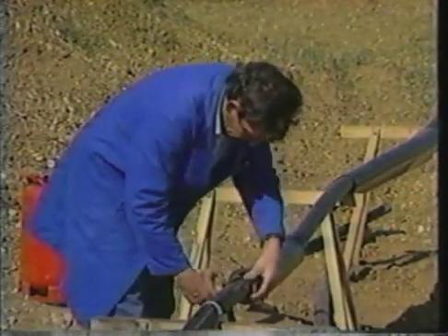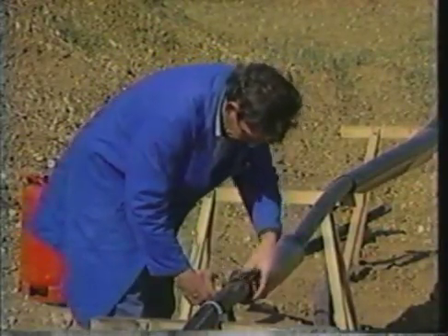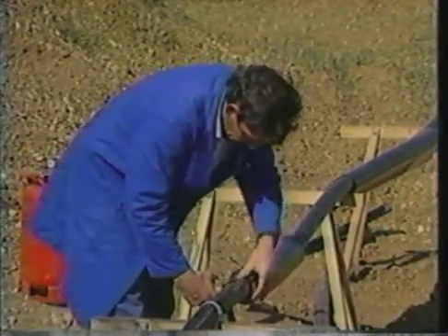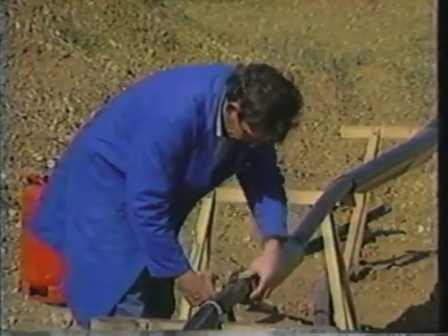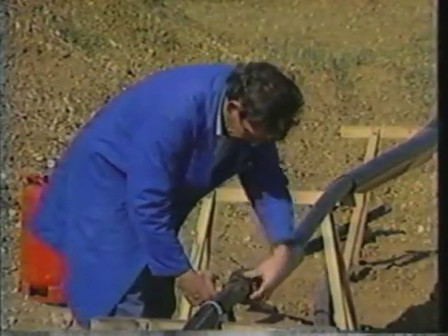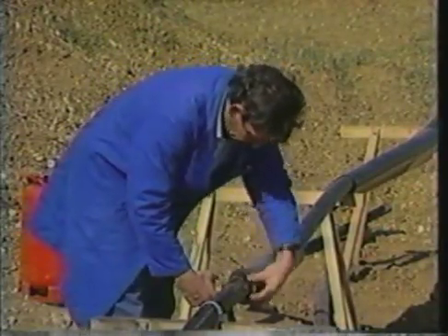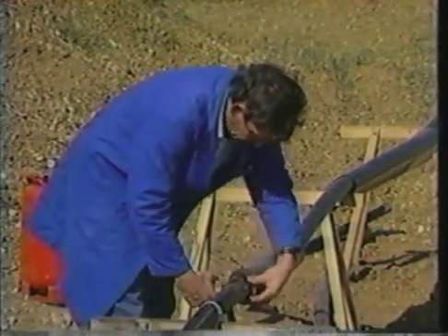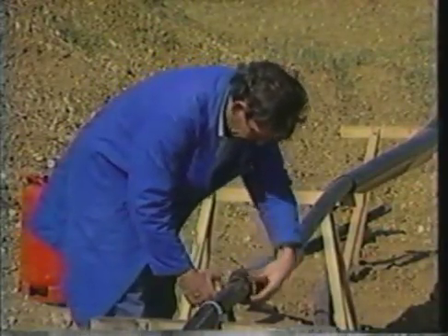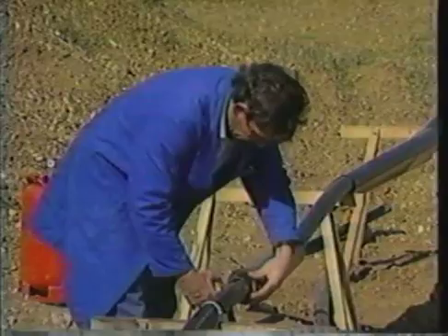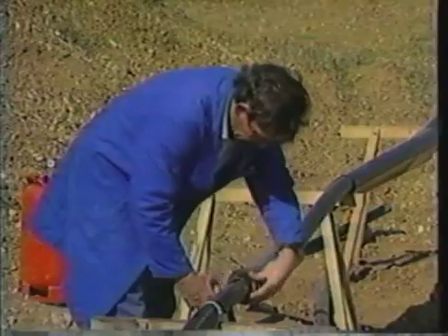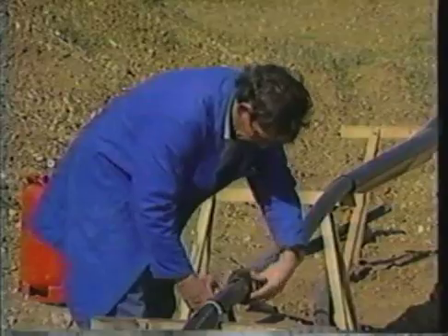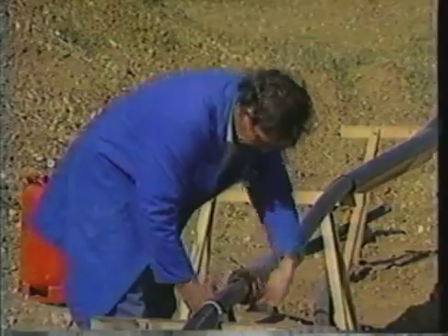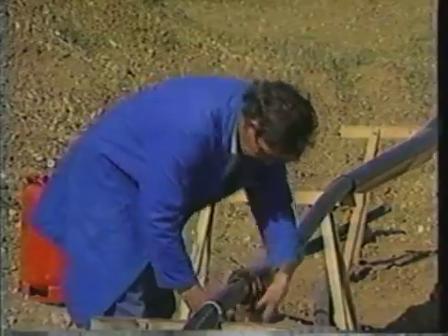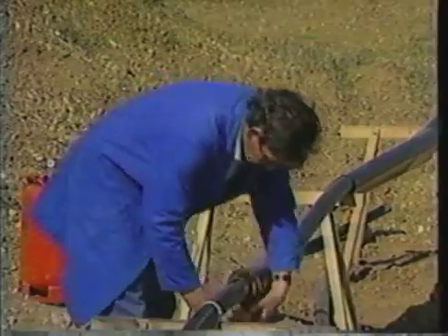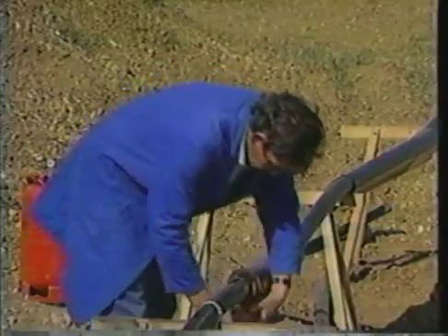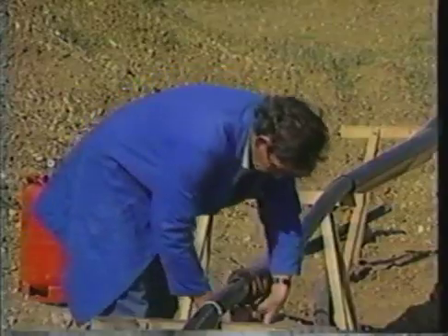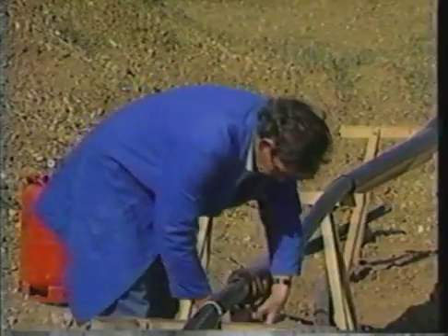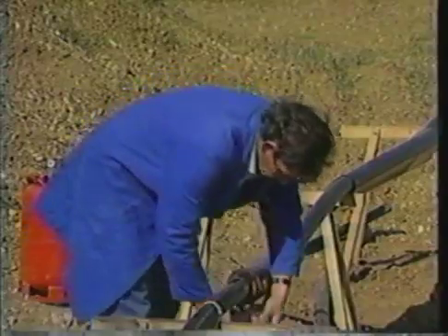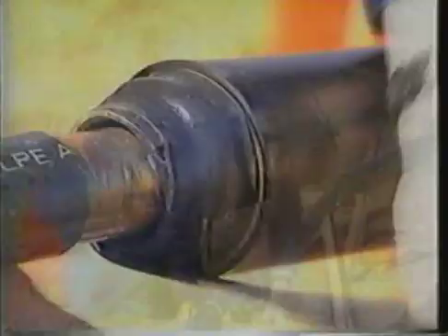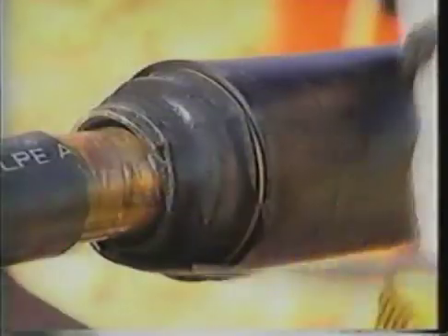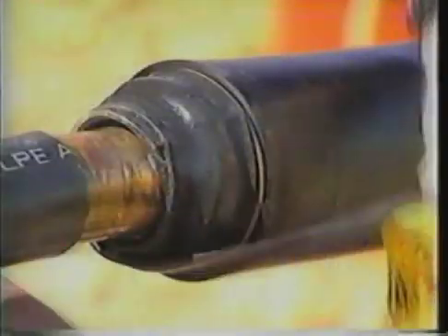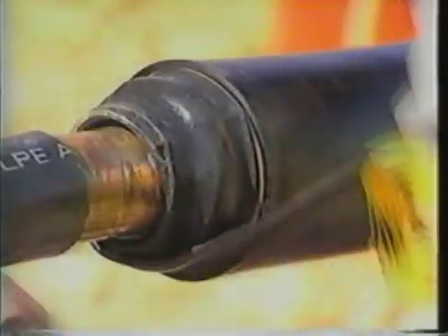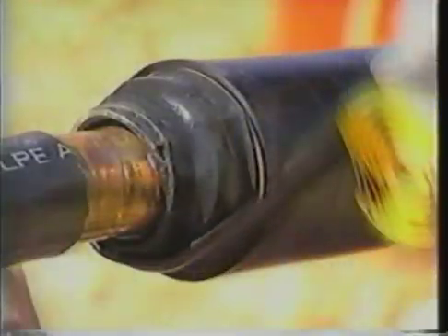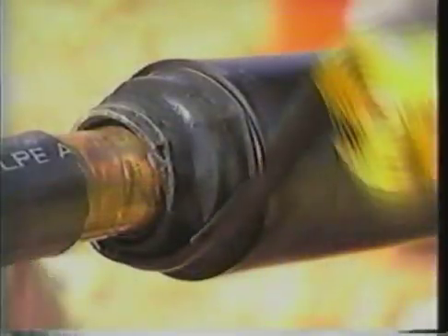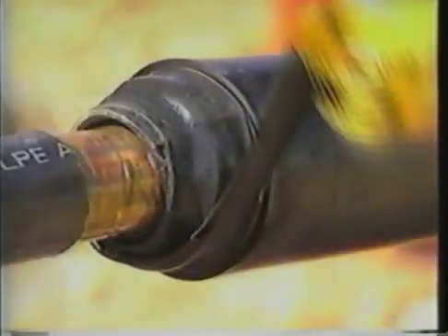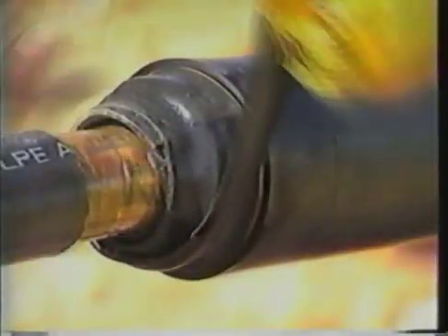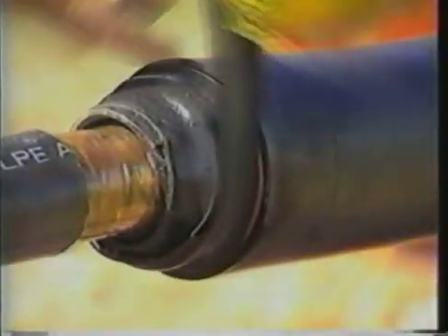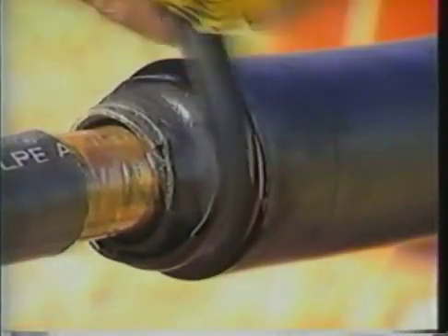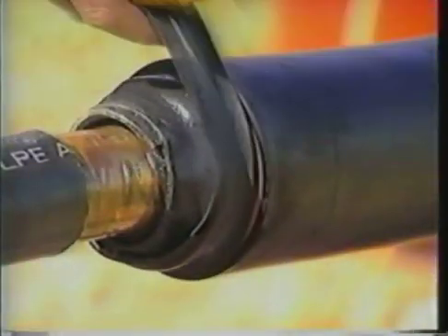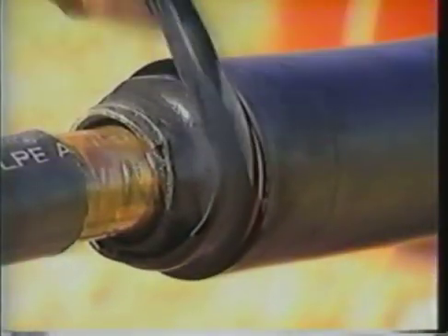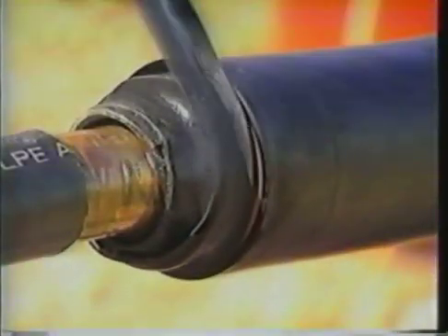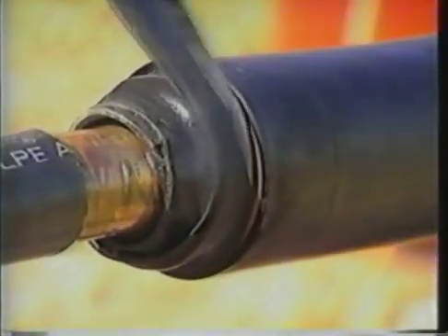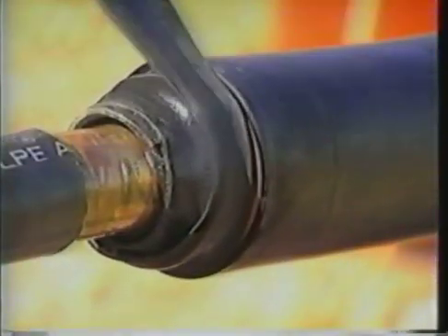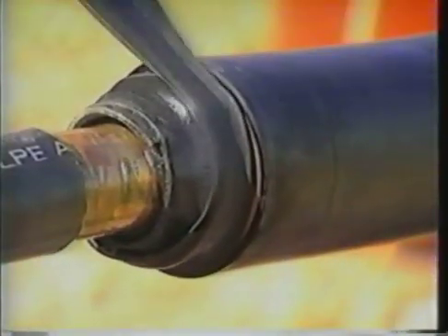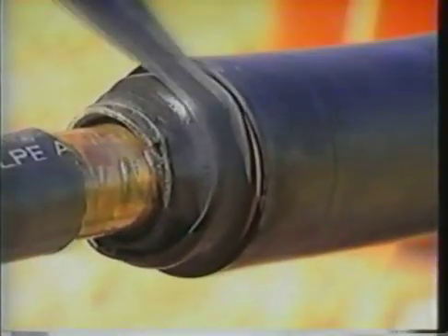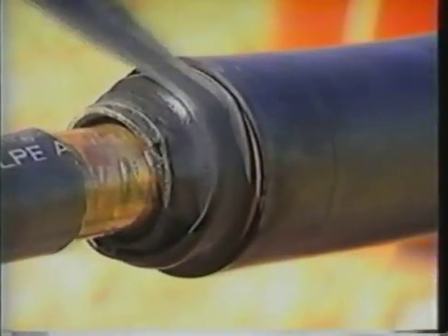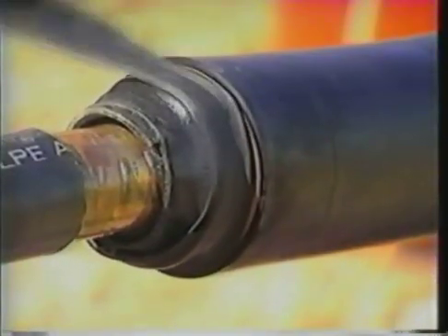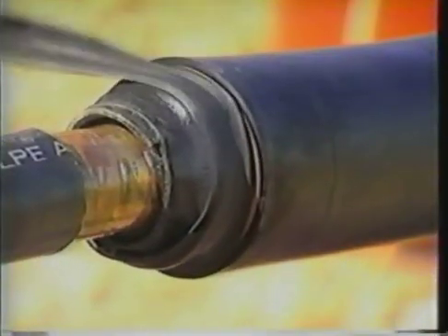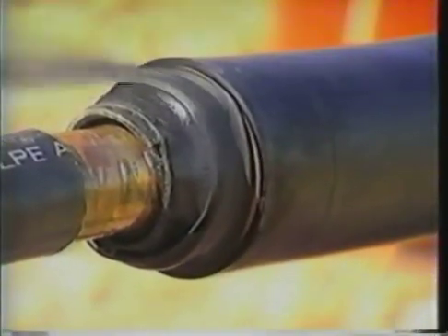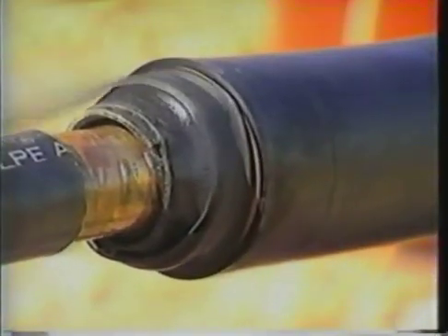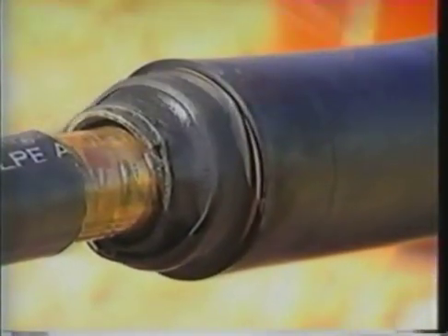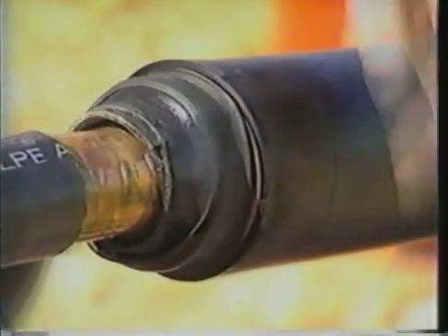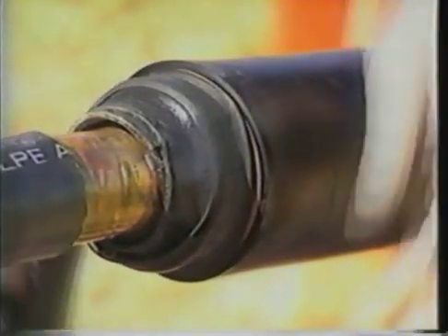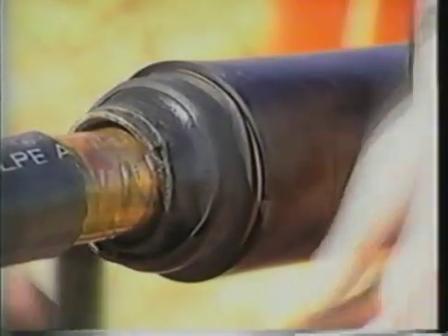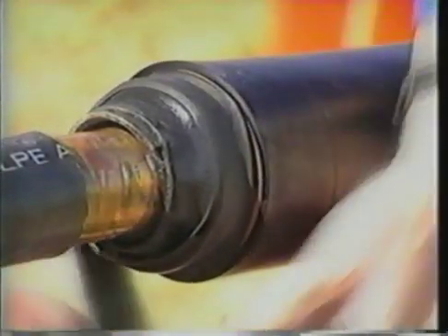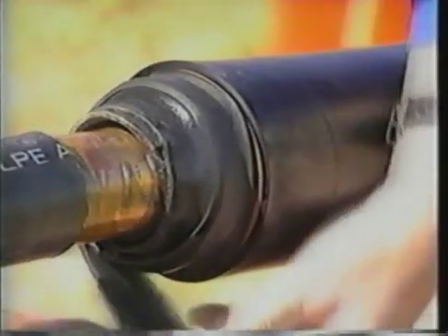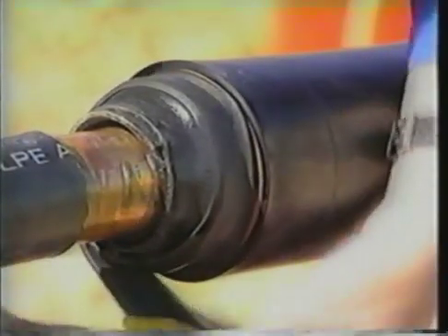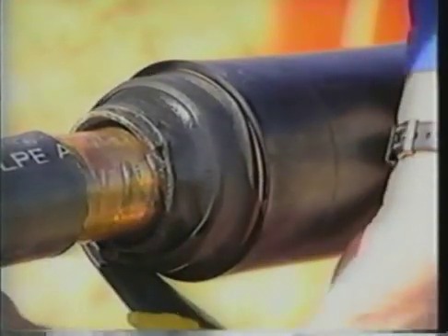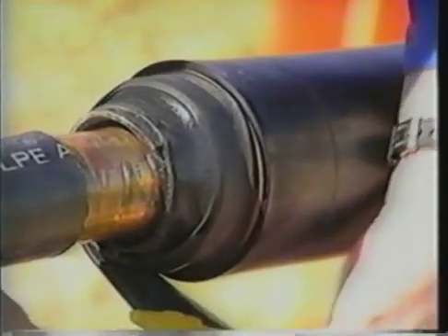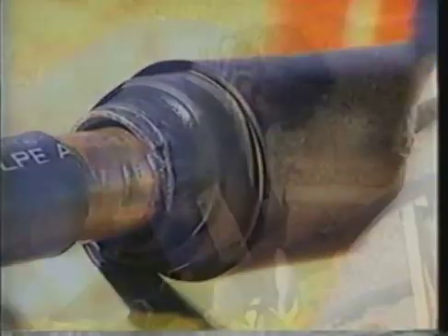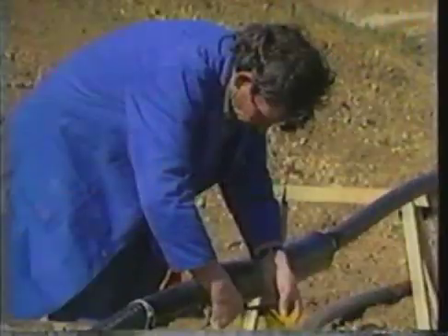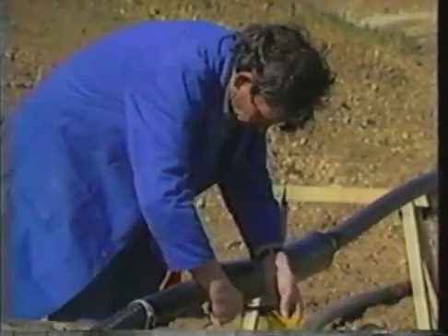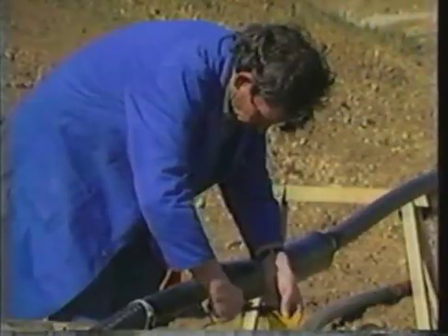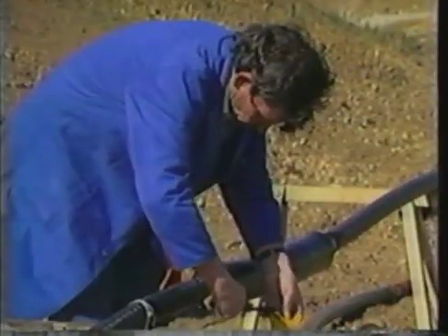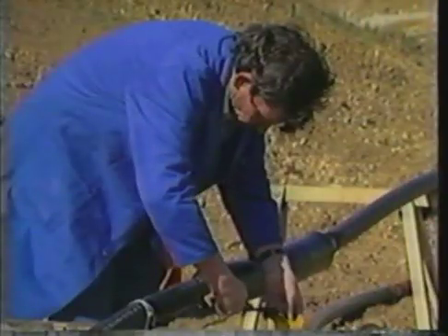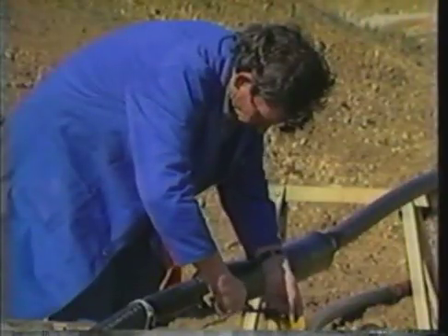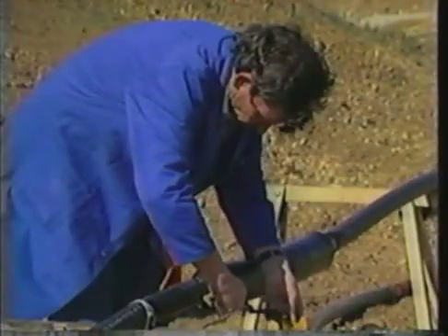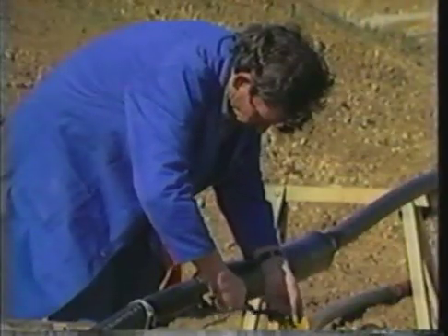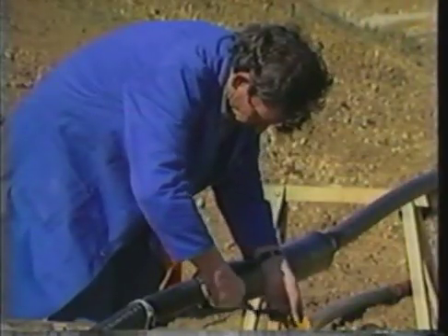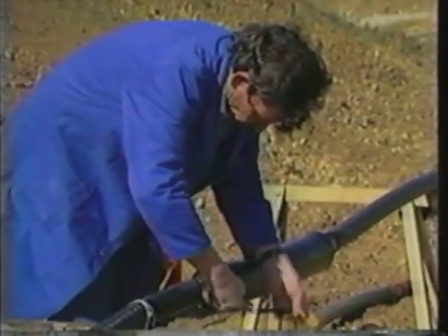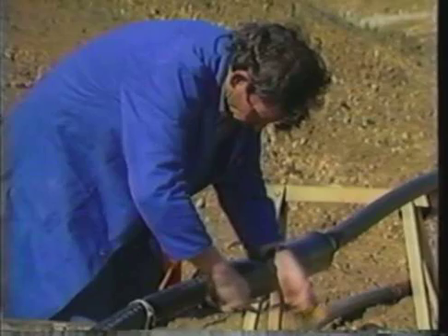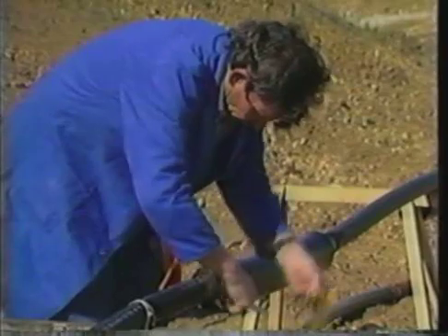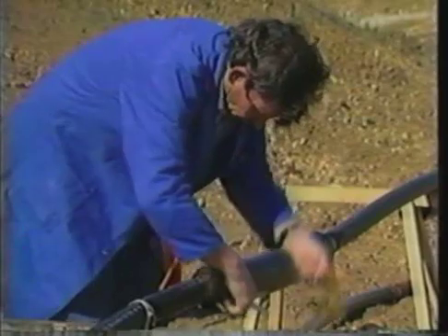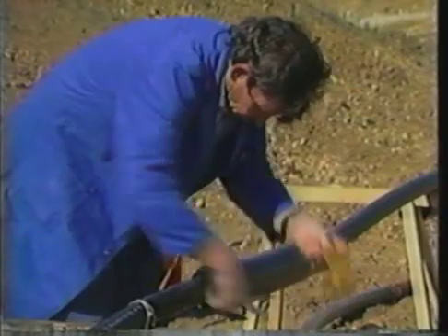In addition to the hot melt adhesive at the ends of the inner tubing, a mastic is applied to provide a further moisture block.